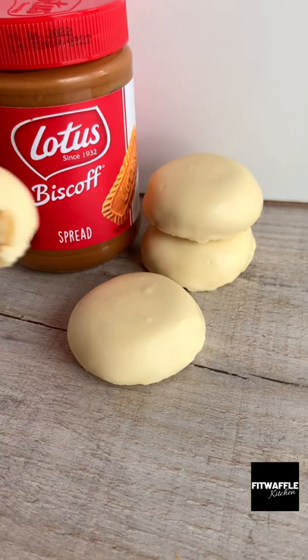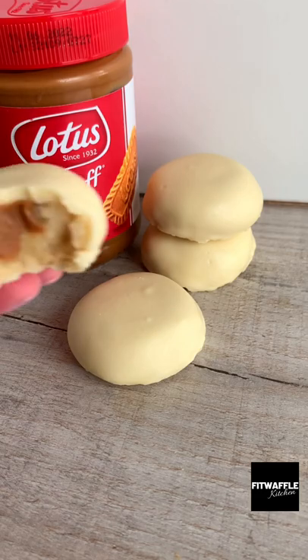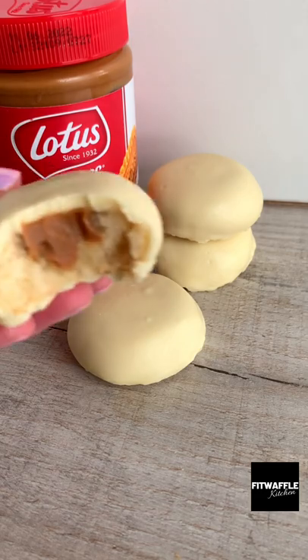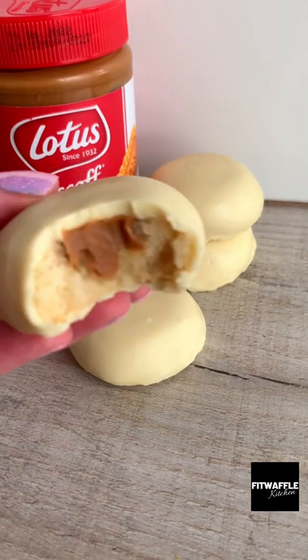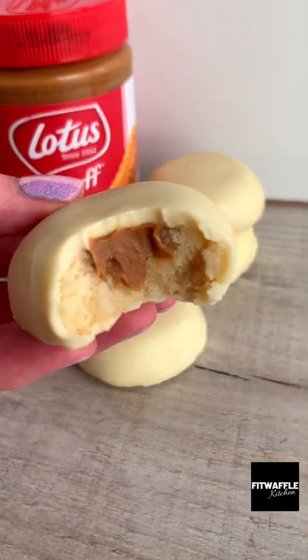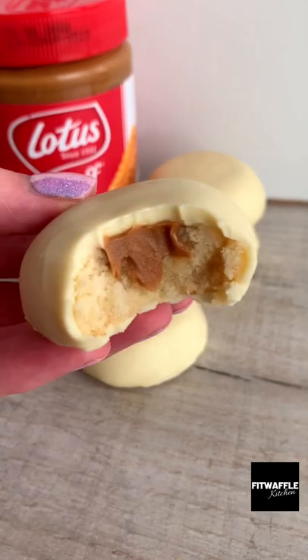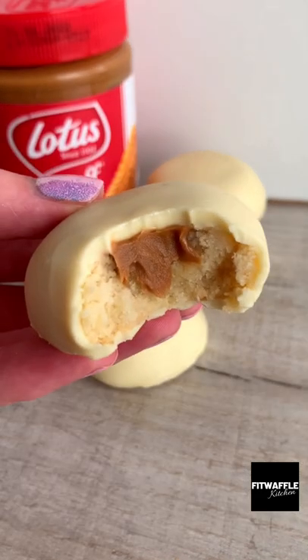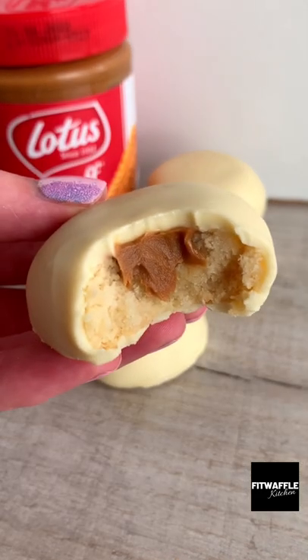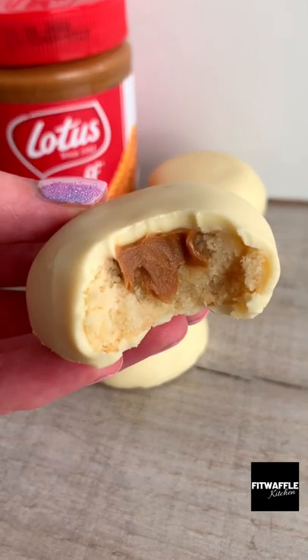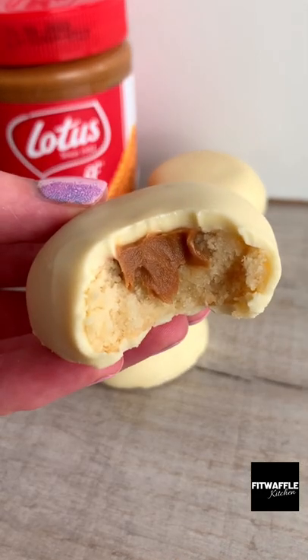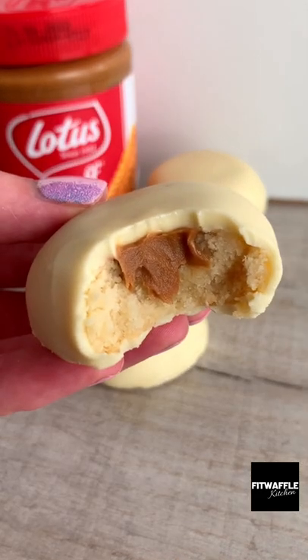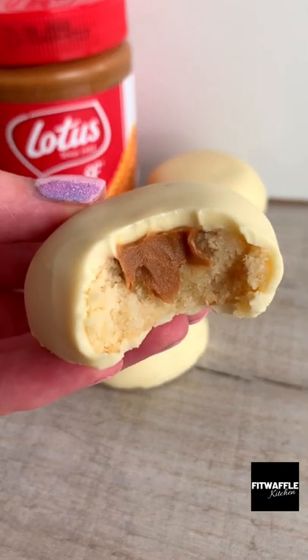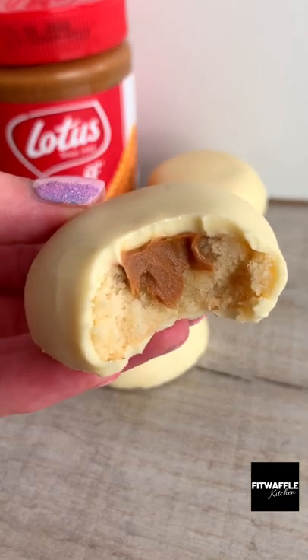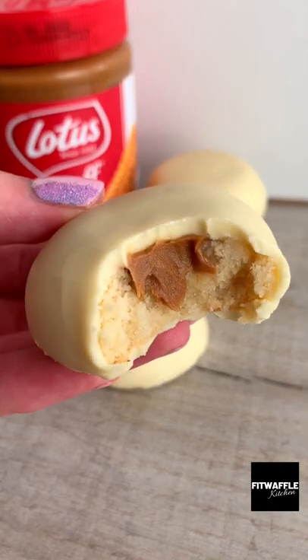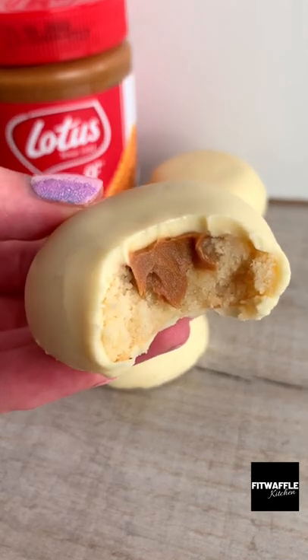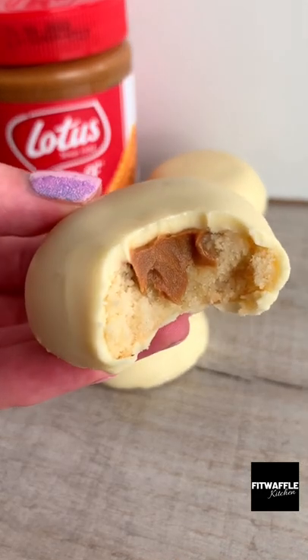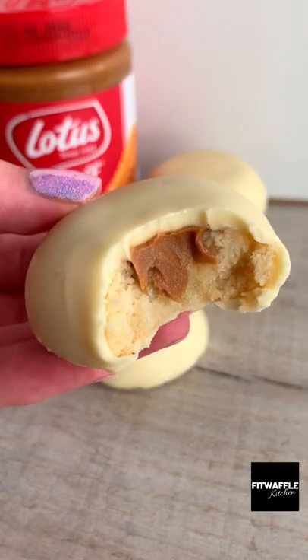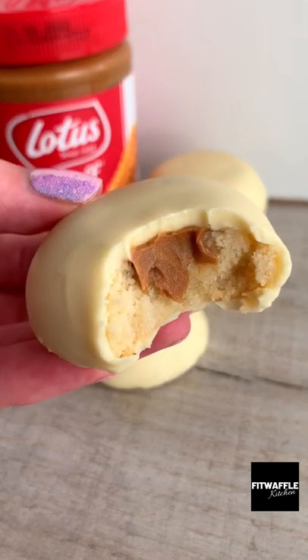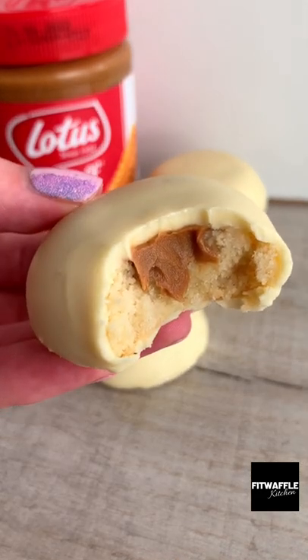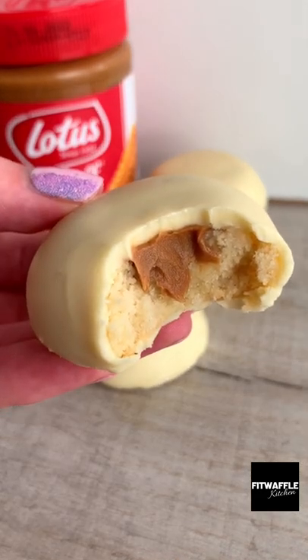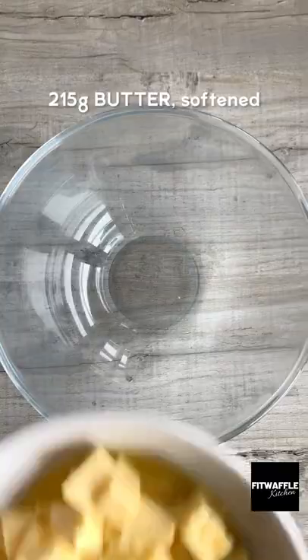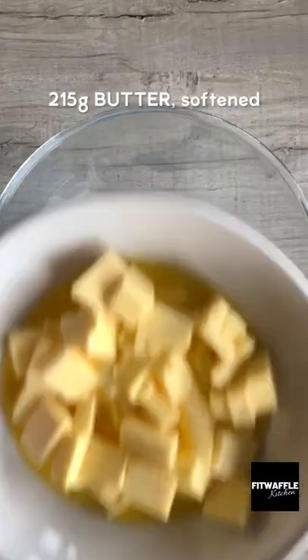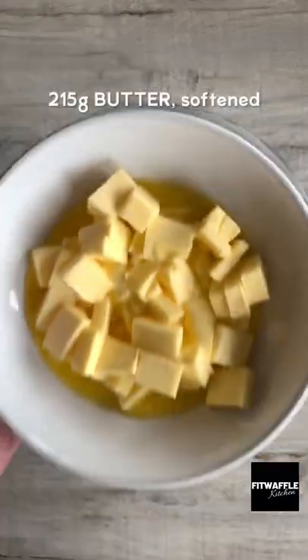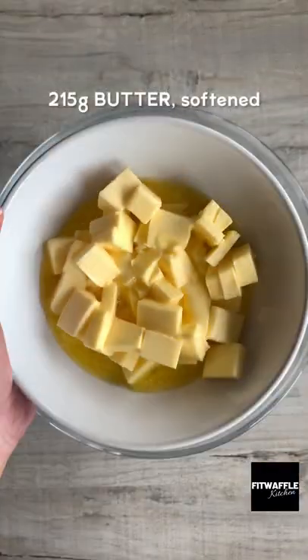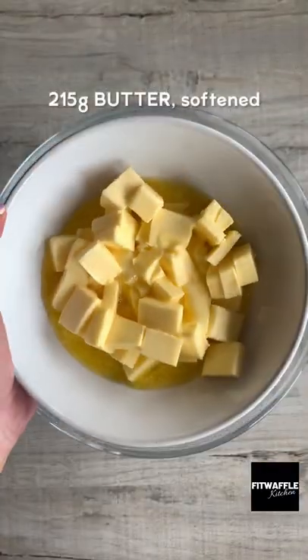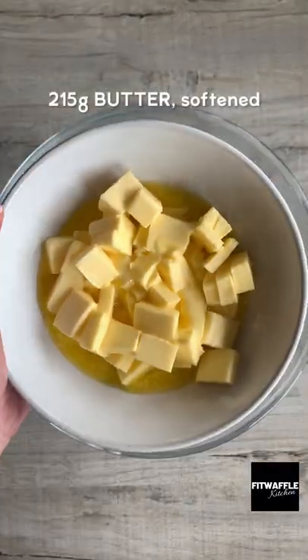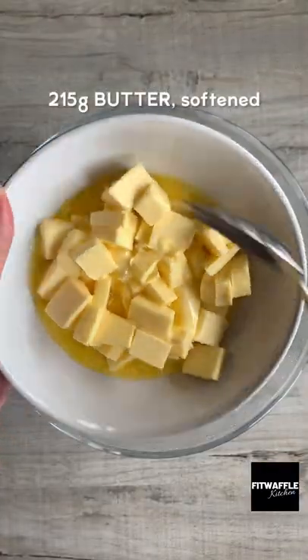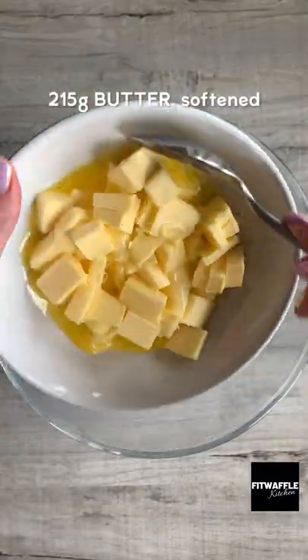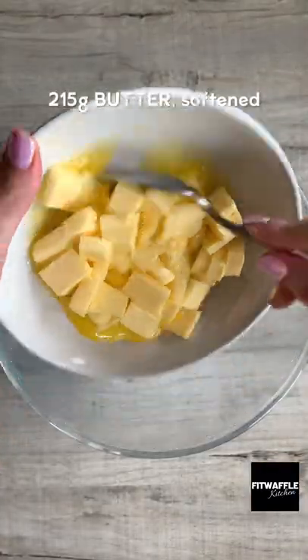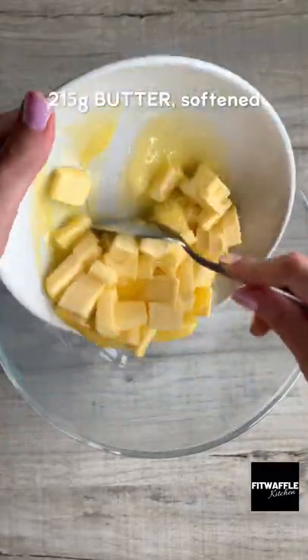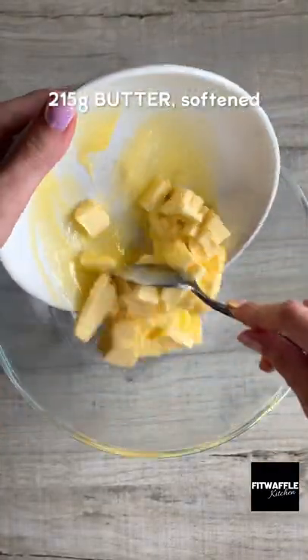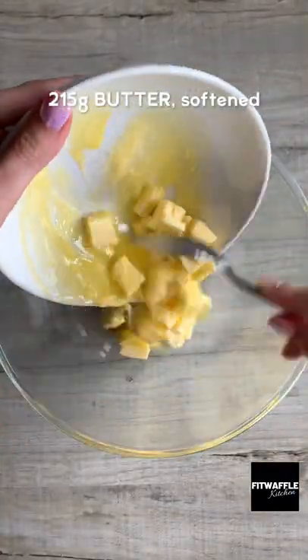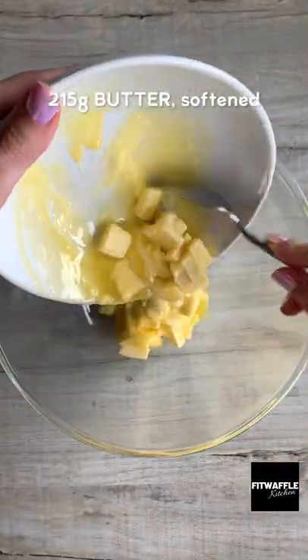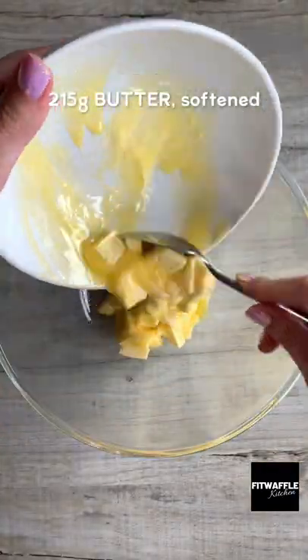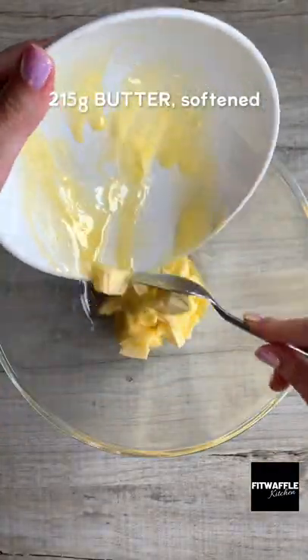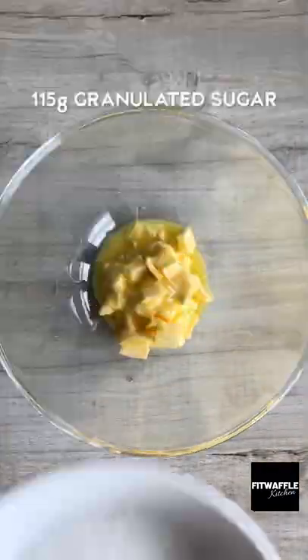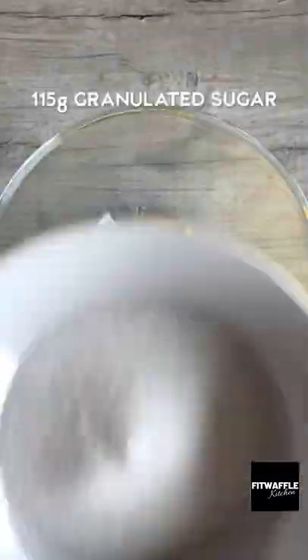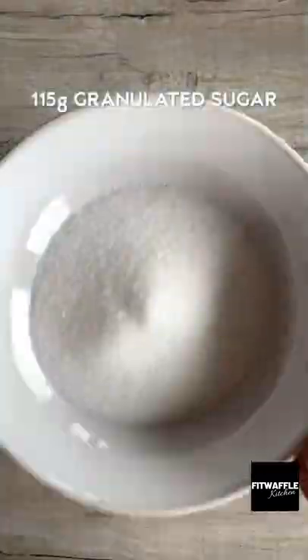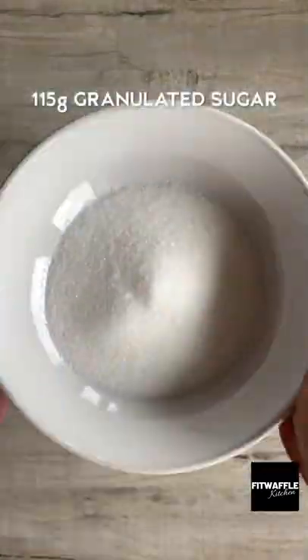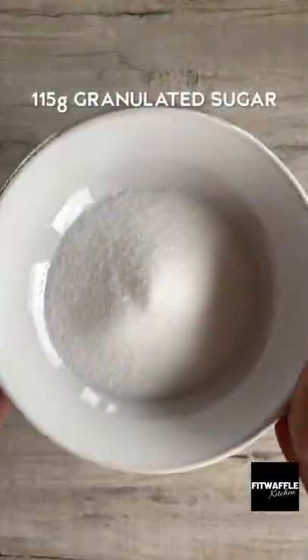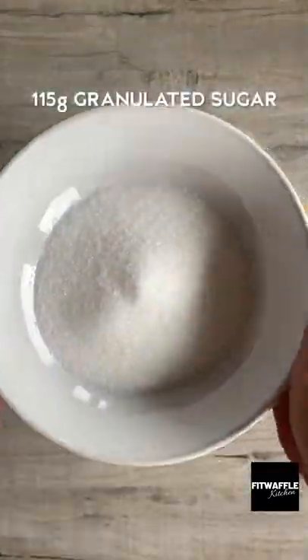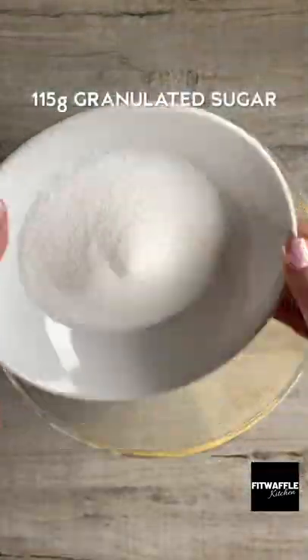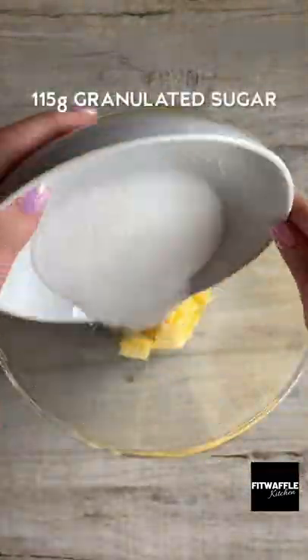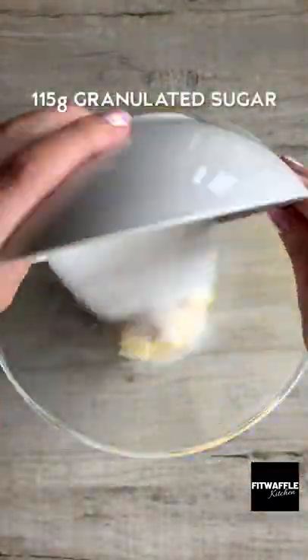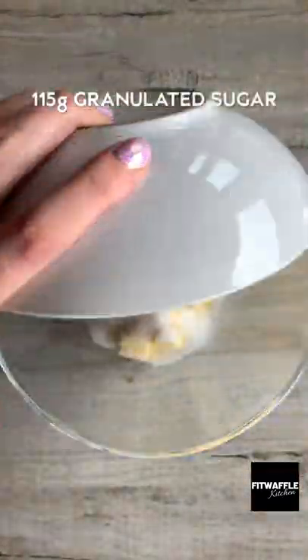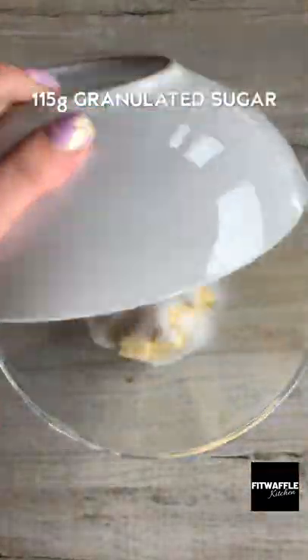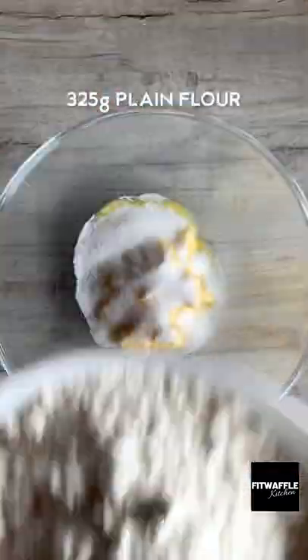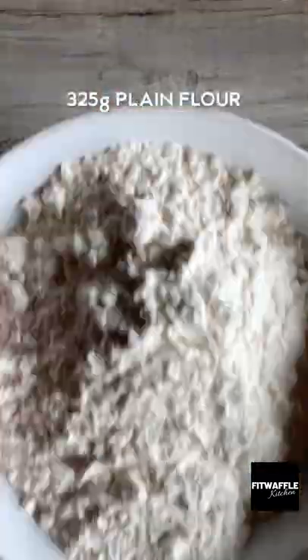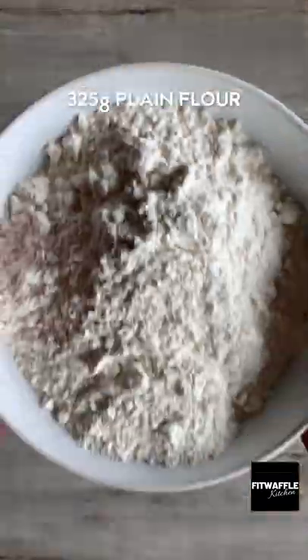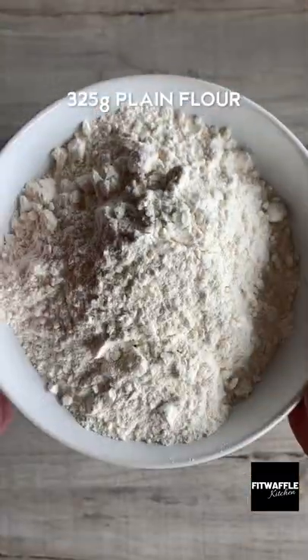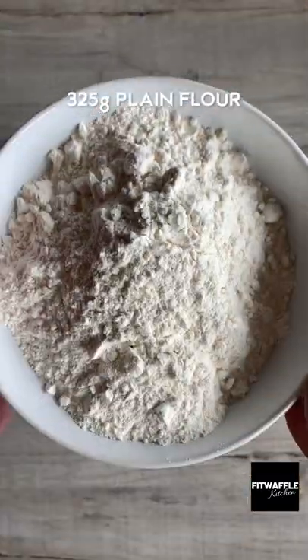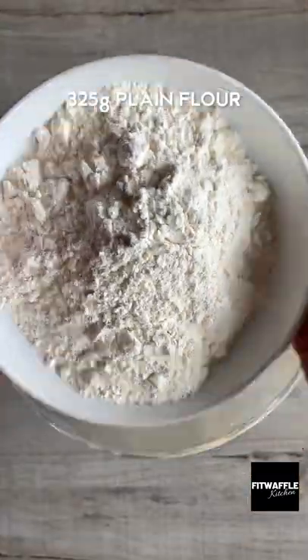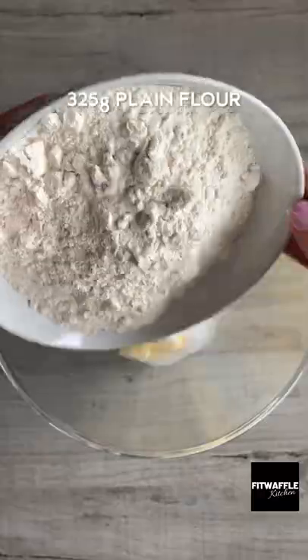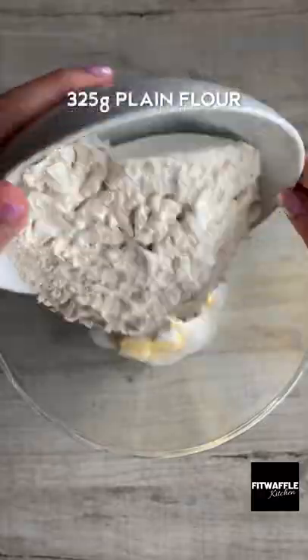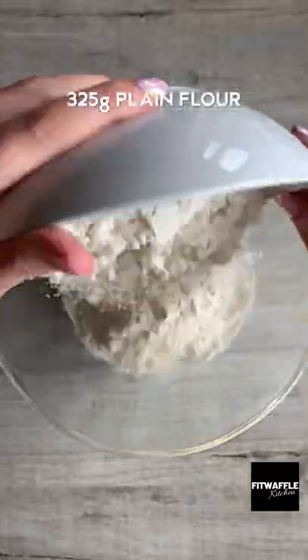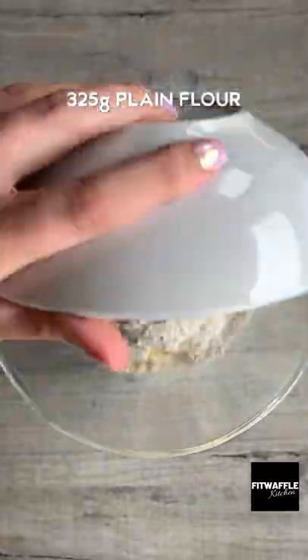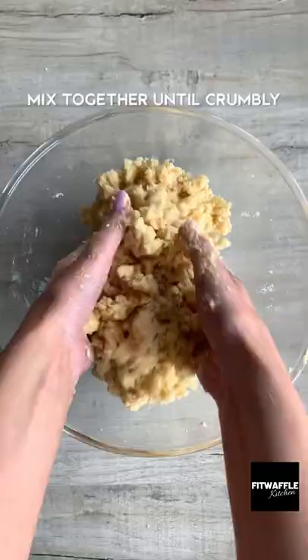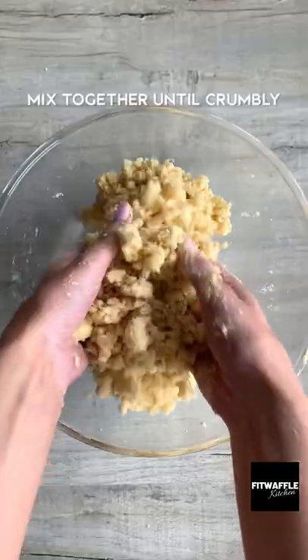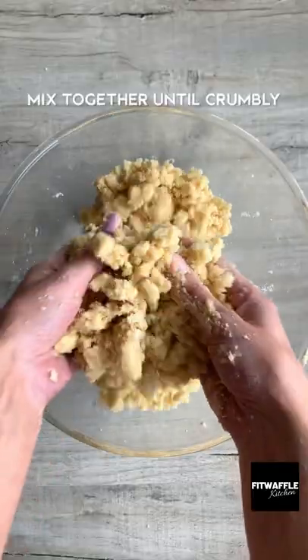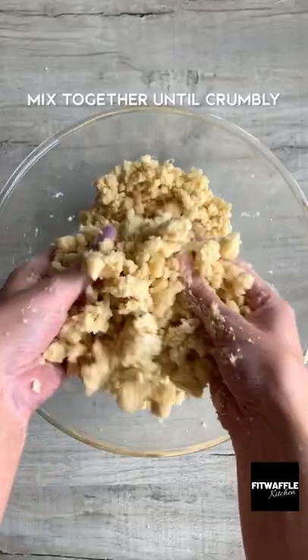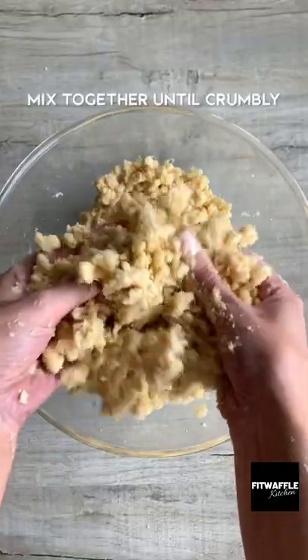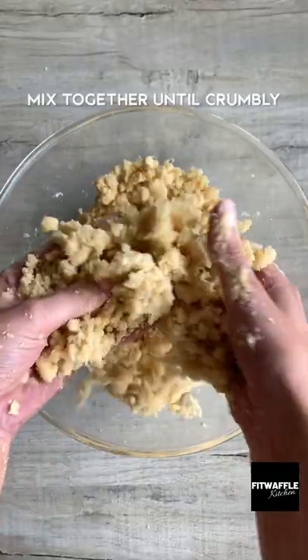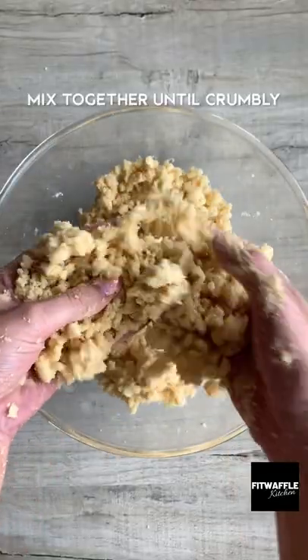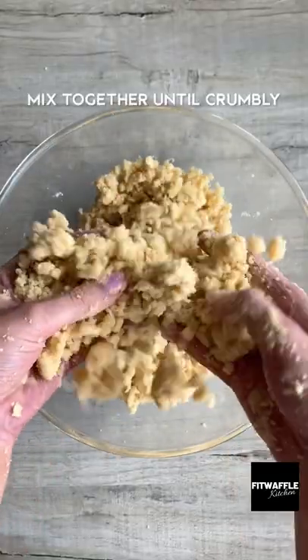Here's how to make white chocolate Biscoff Twix cookies. Mix together softened butter, granulated sugar, and plain flour until crumbly.